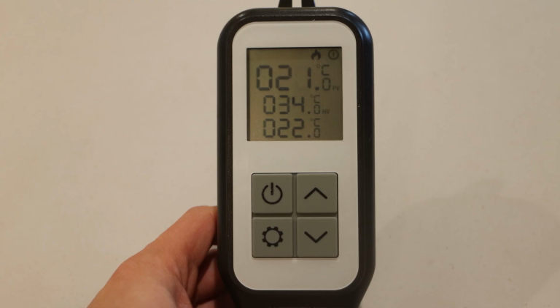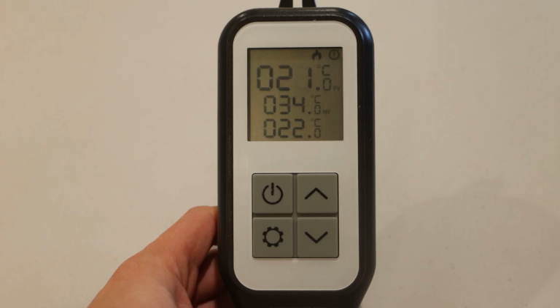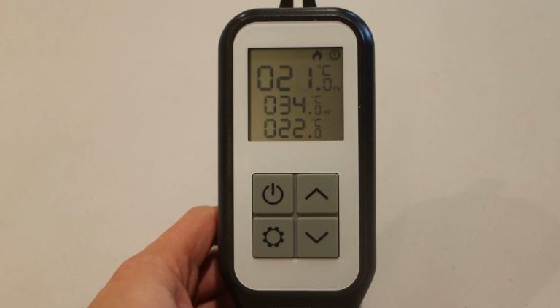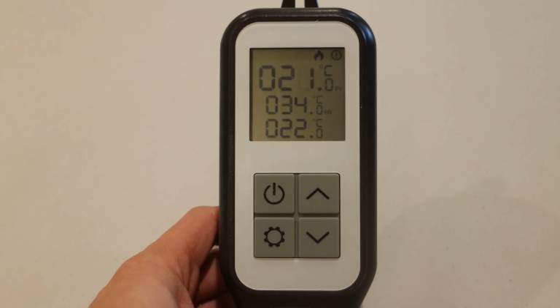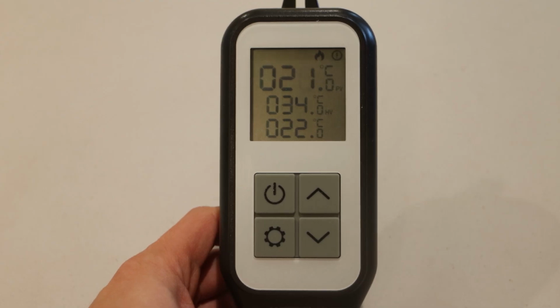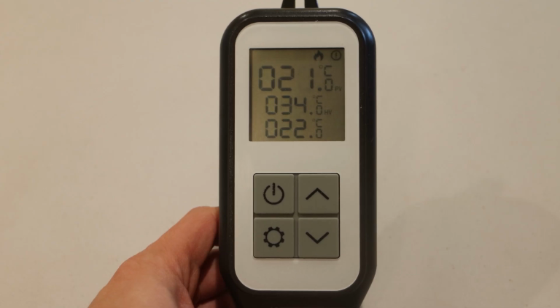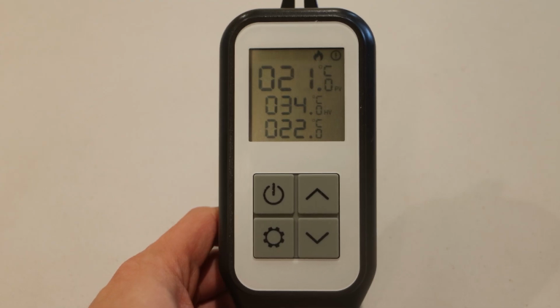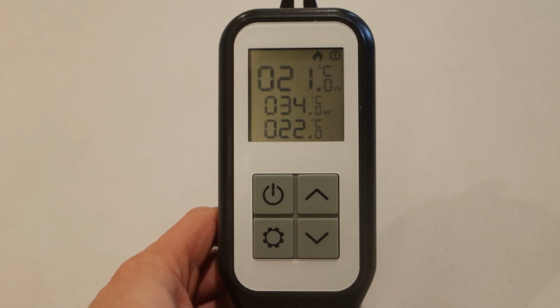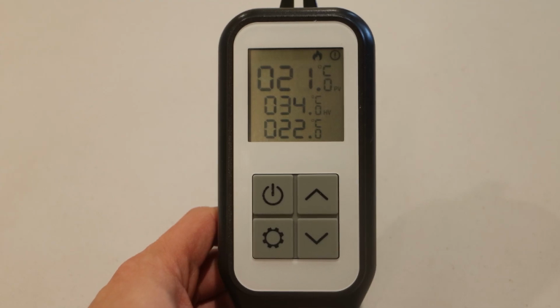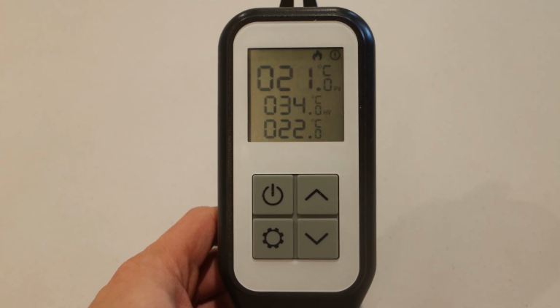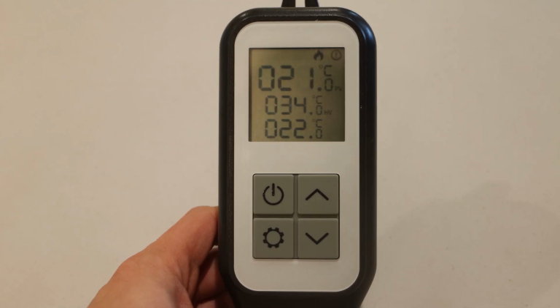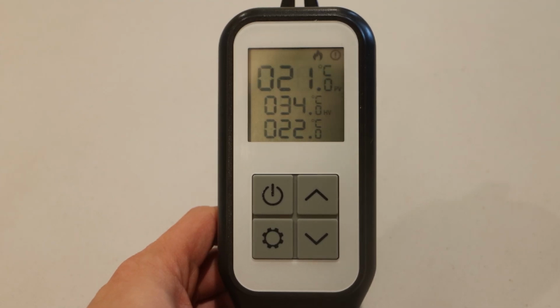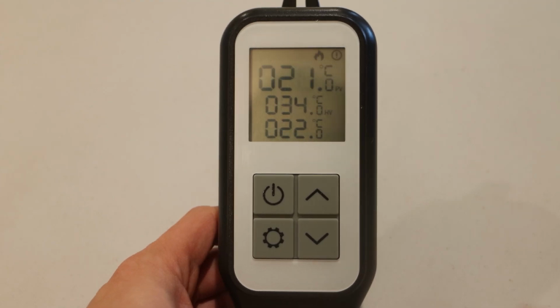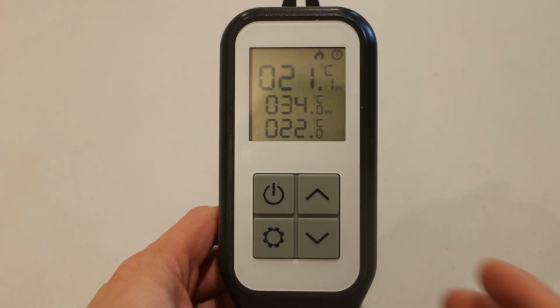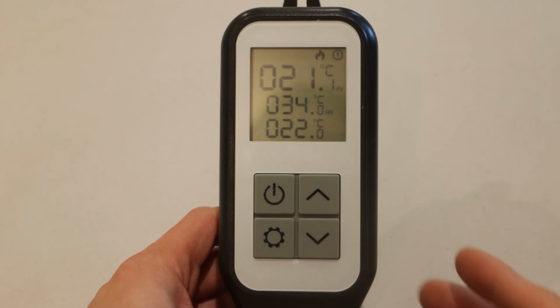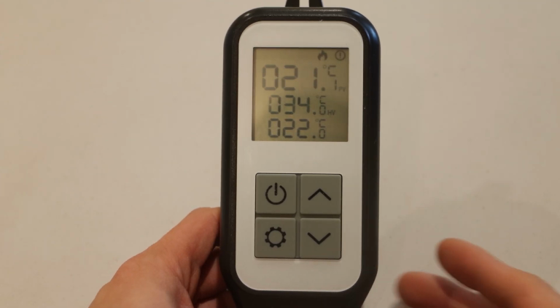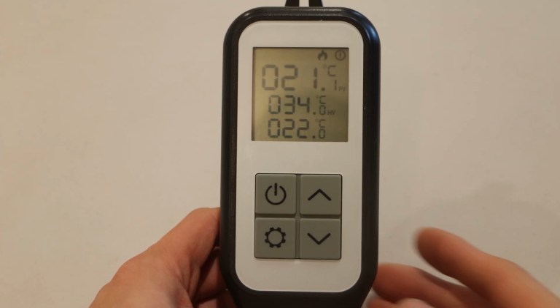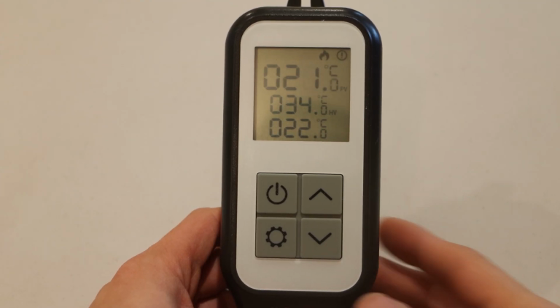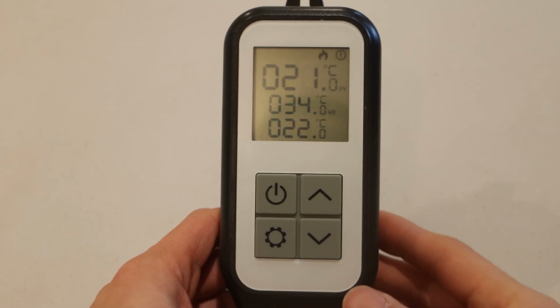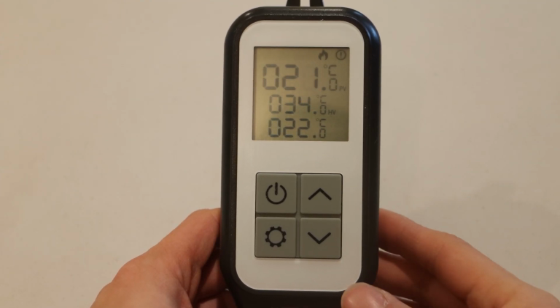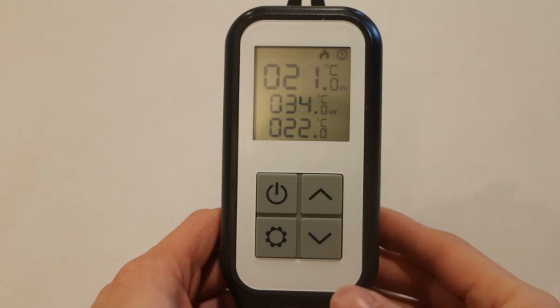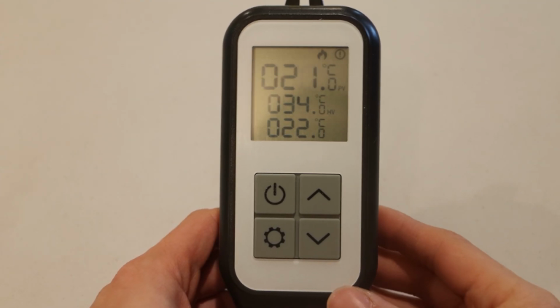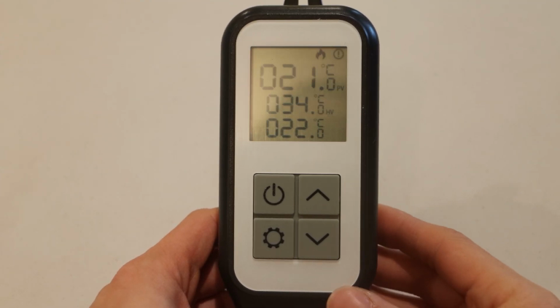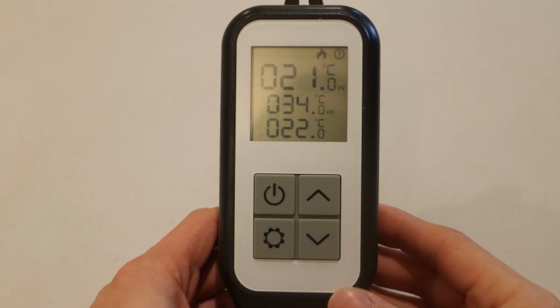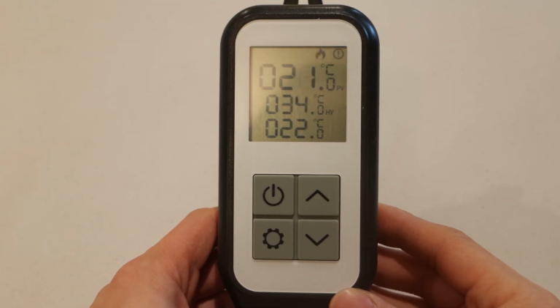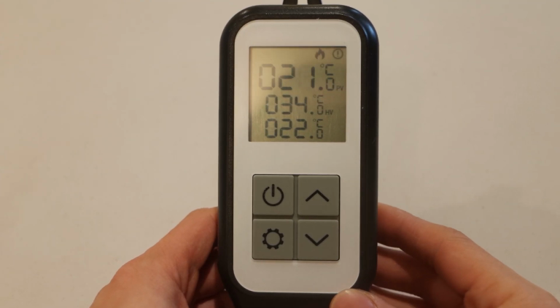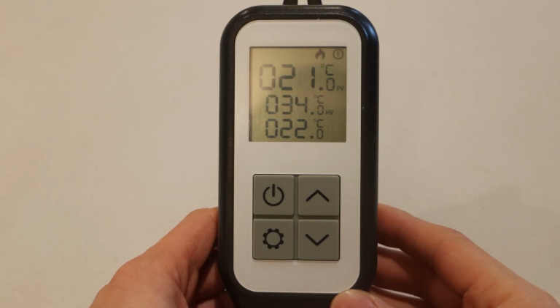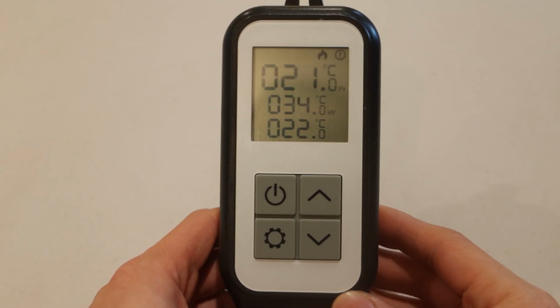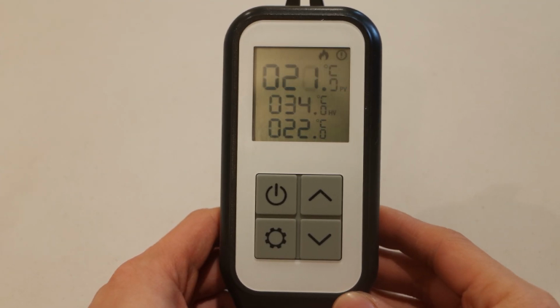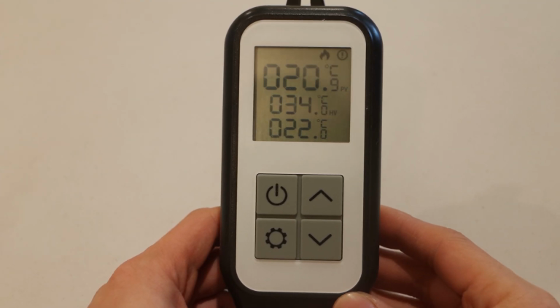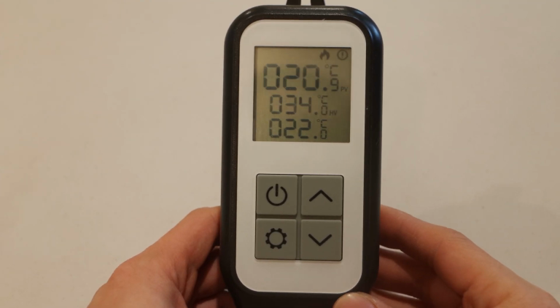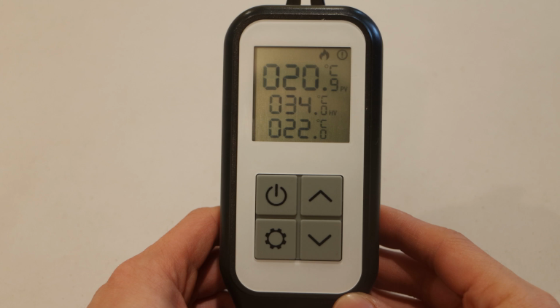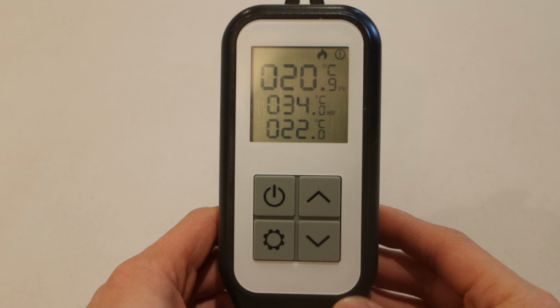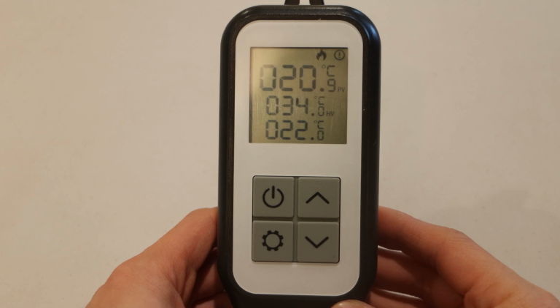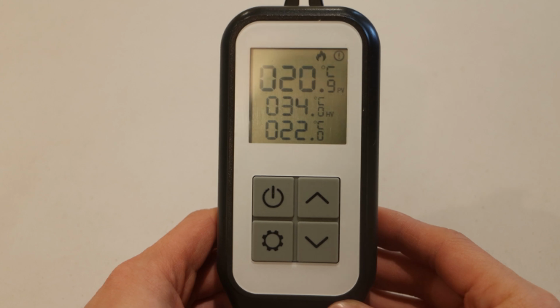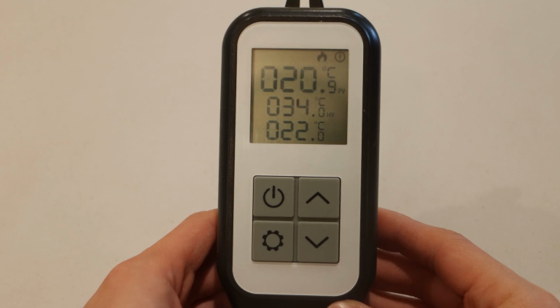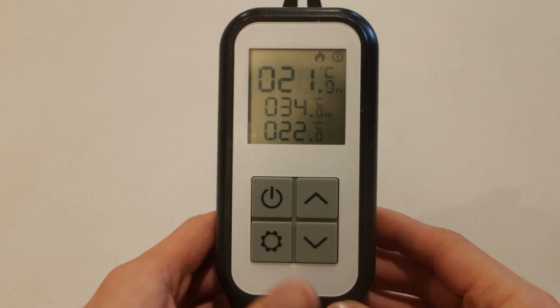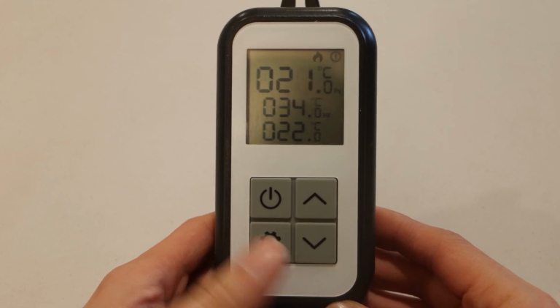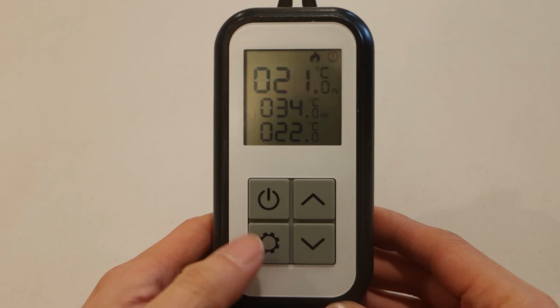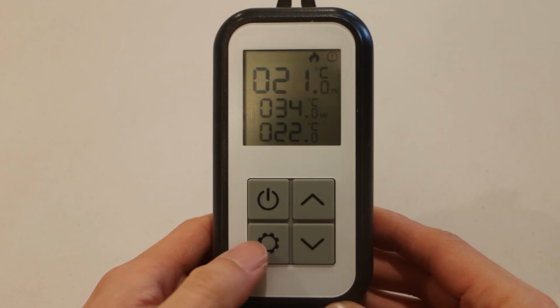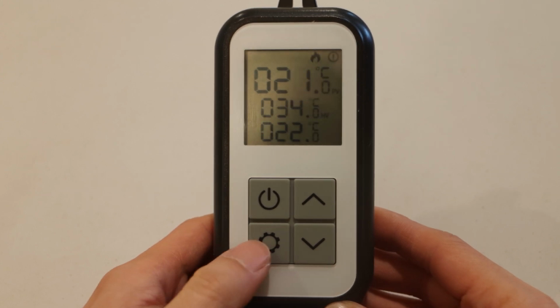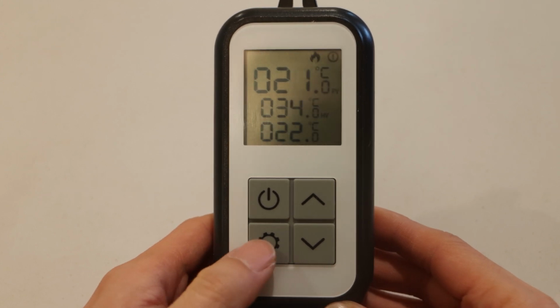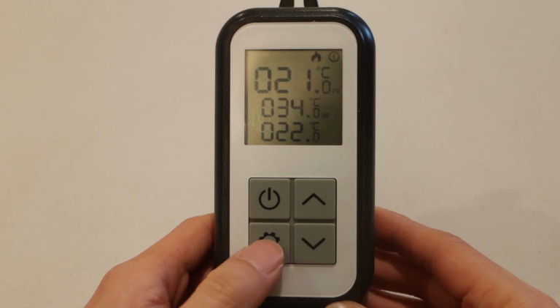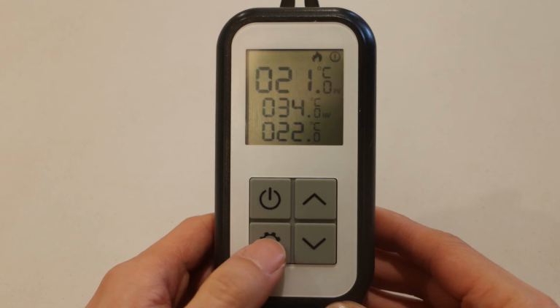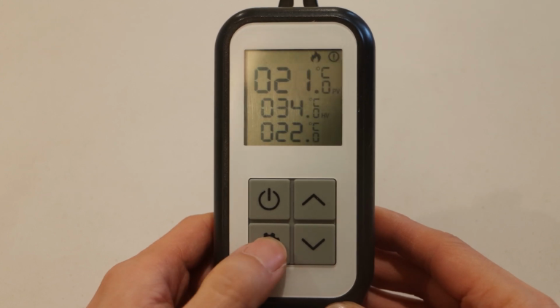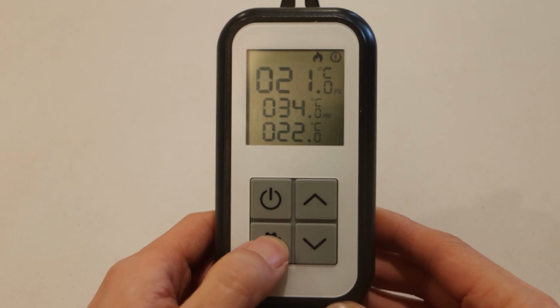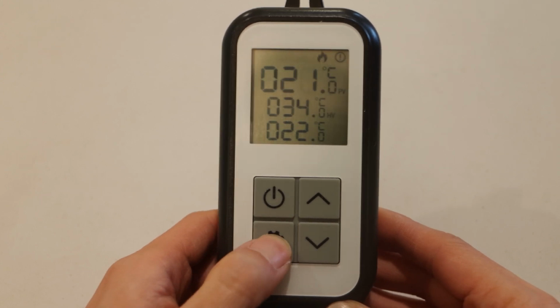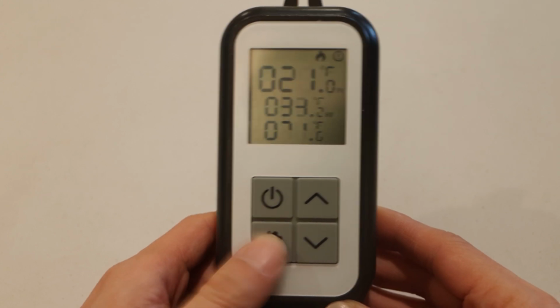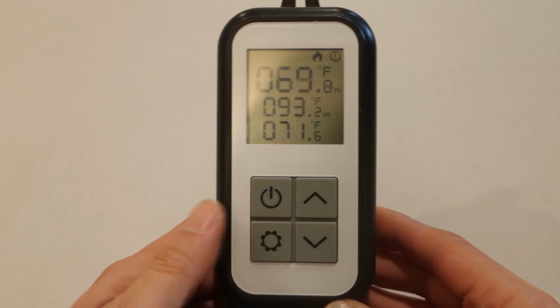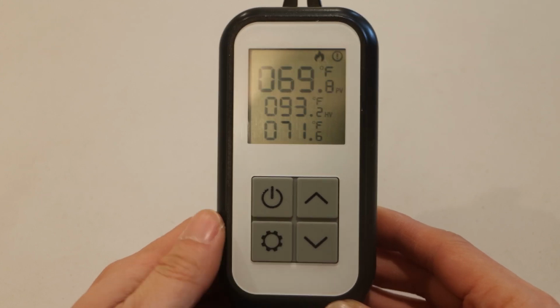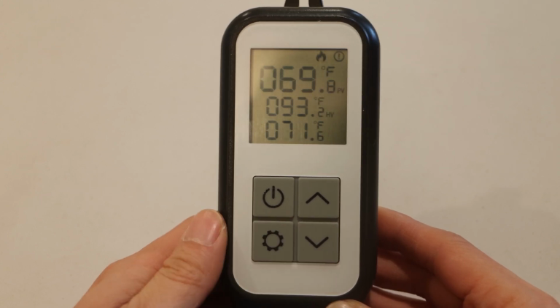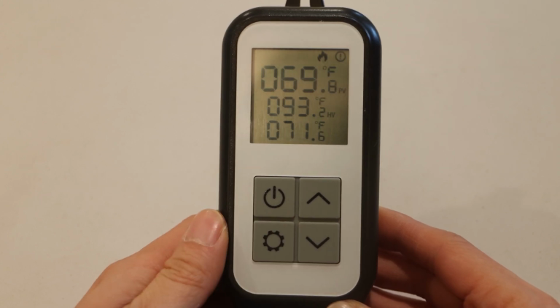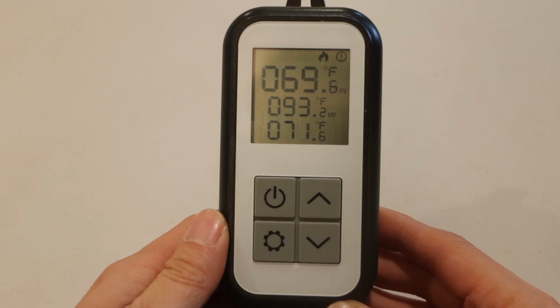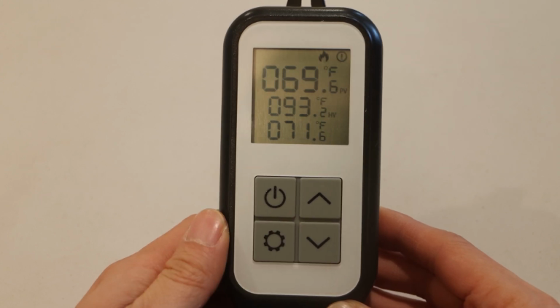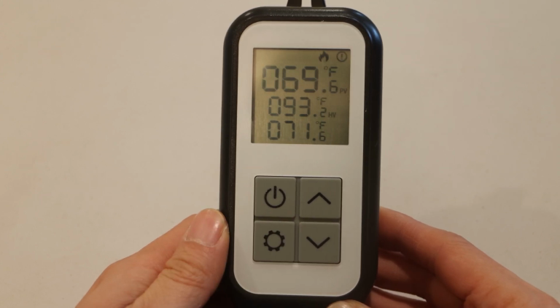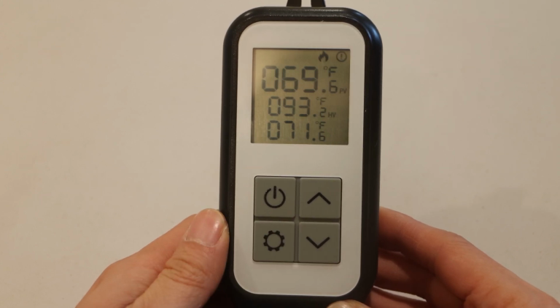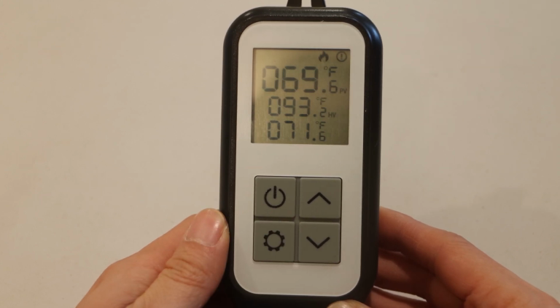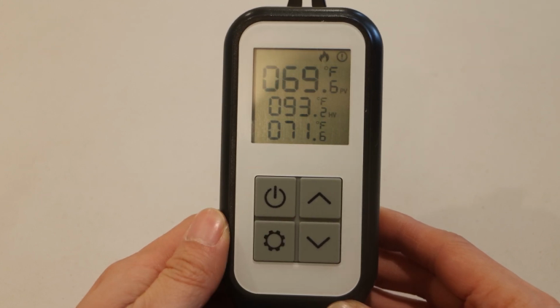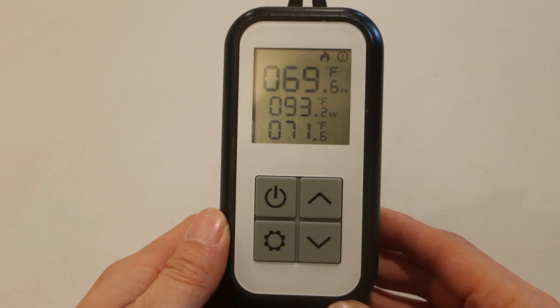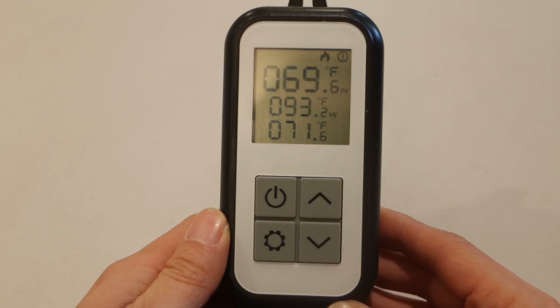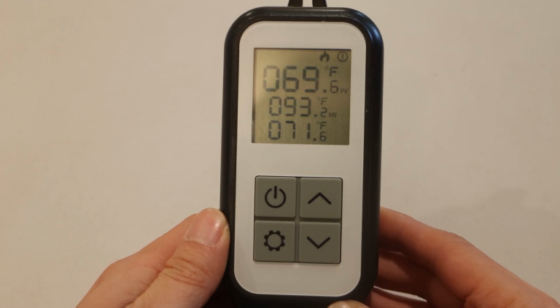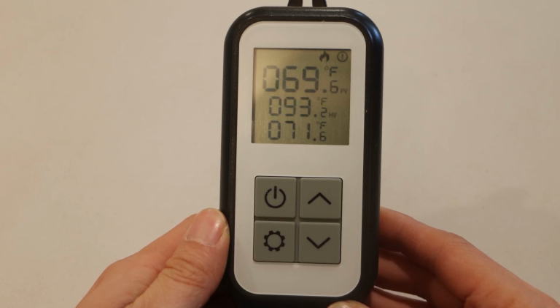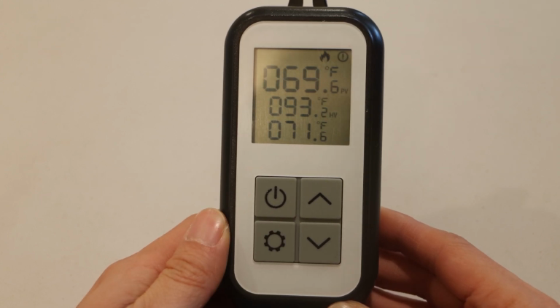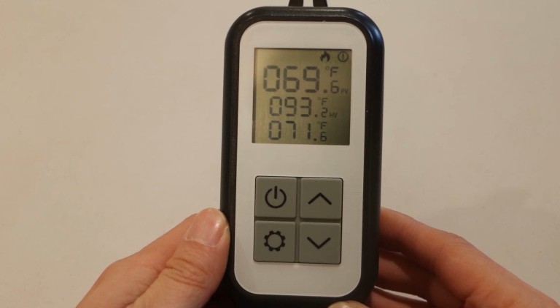When you first plug in the device, it may be showing Celsius units. To change to Fahrenheit, press the settings key.